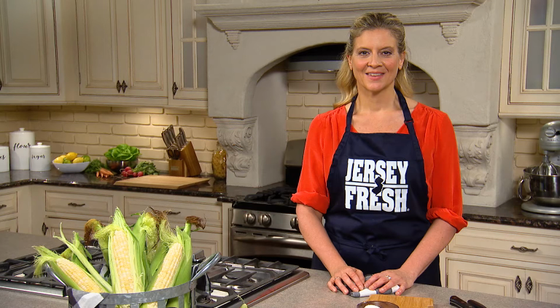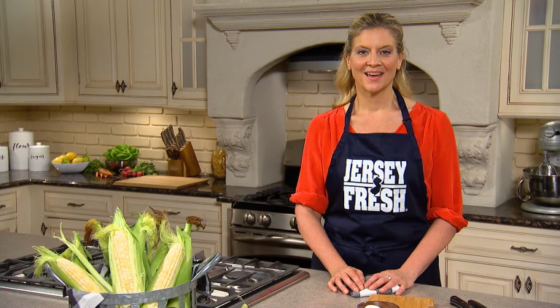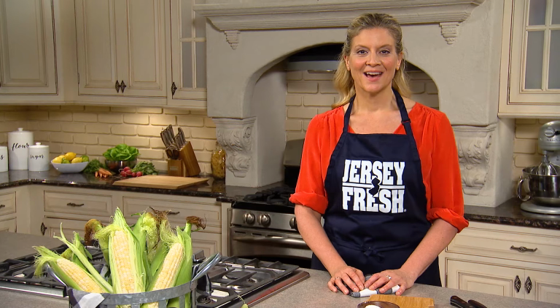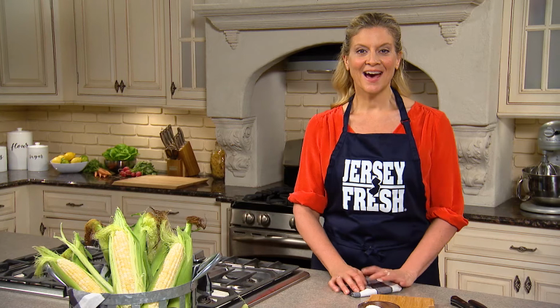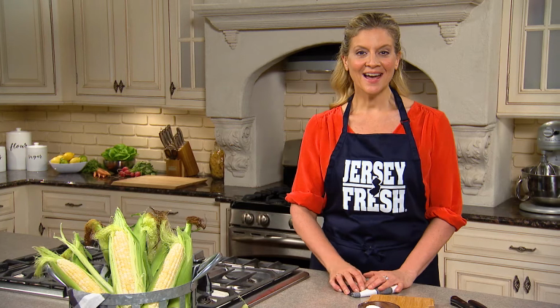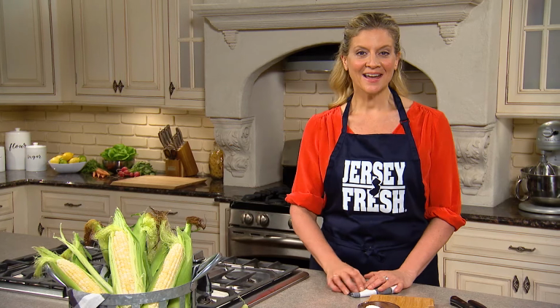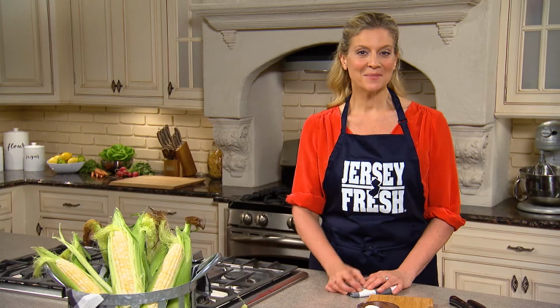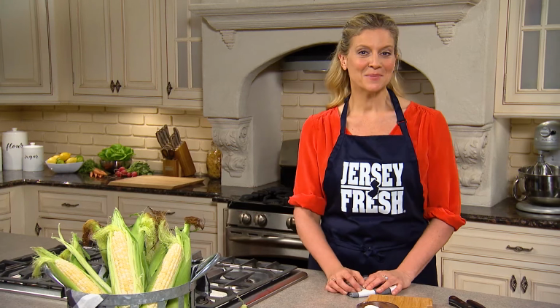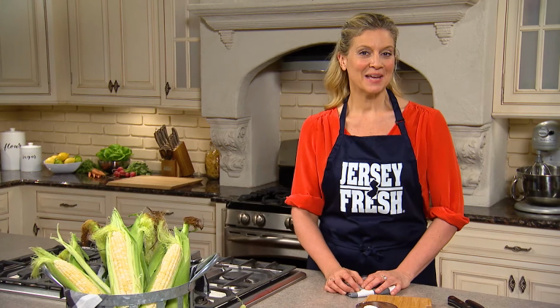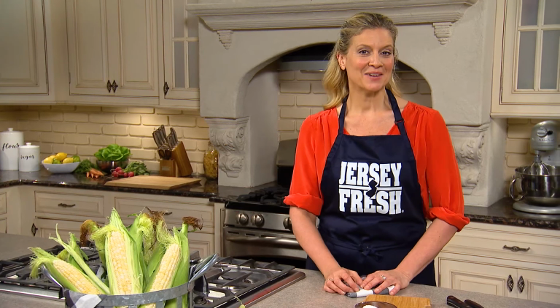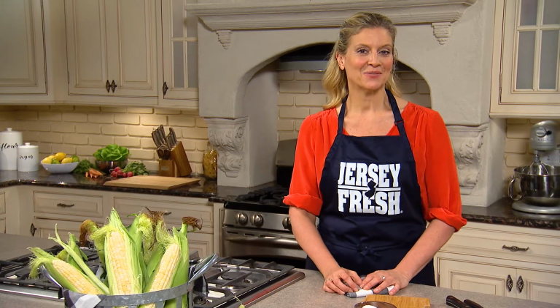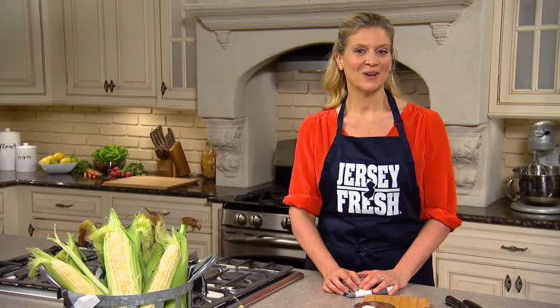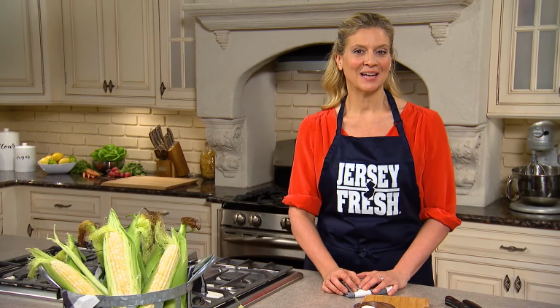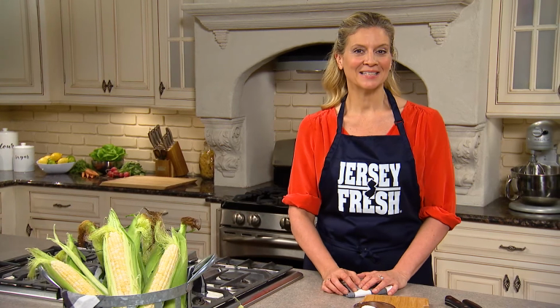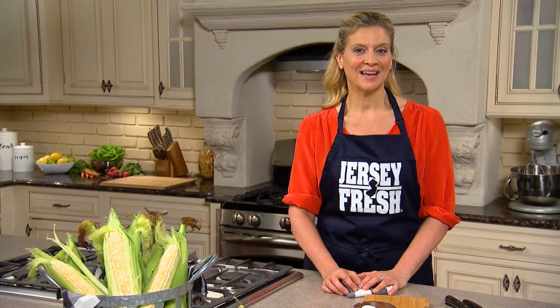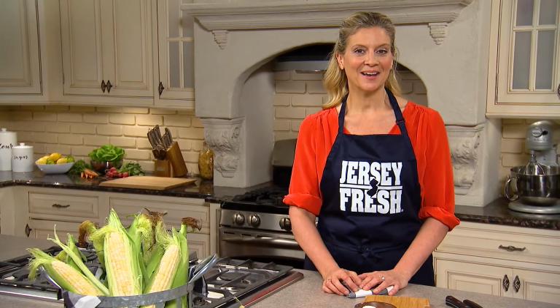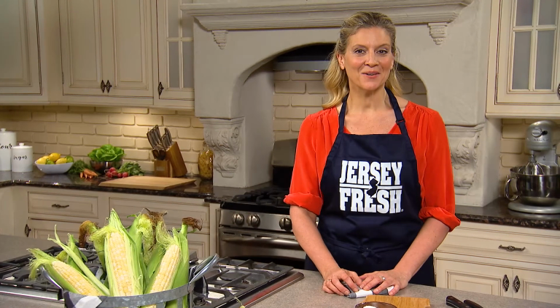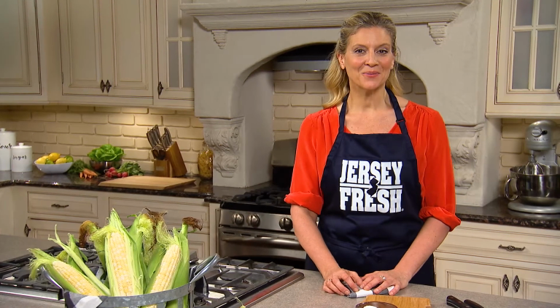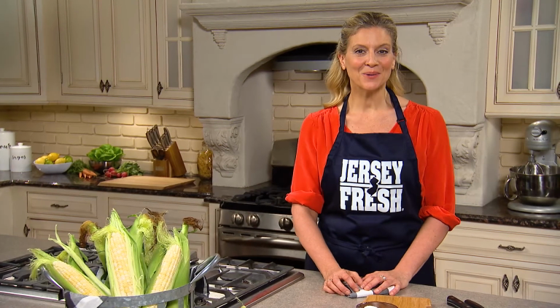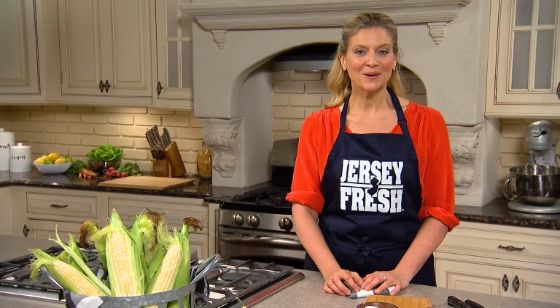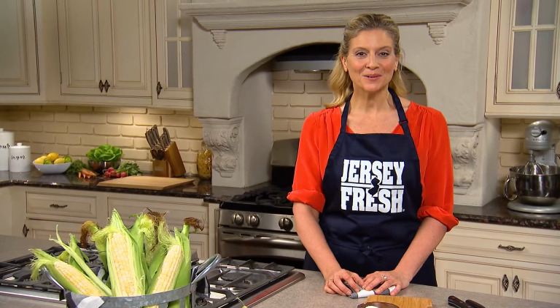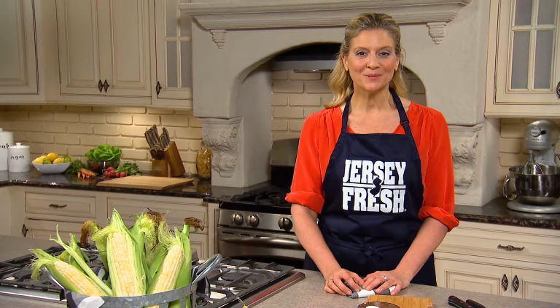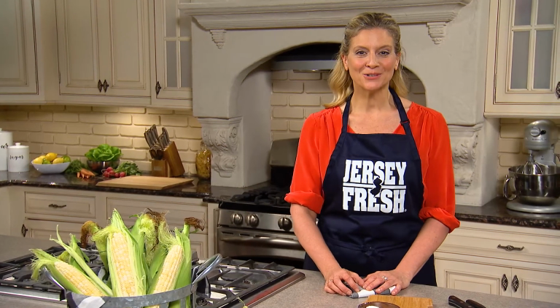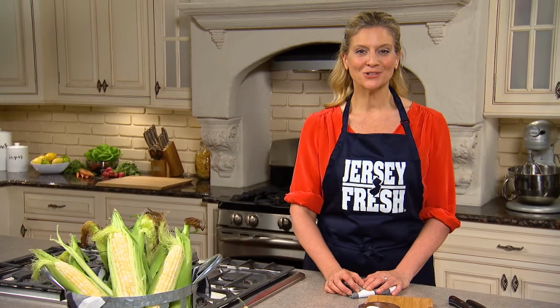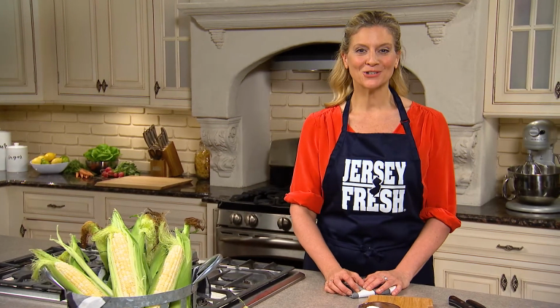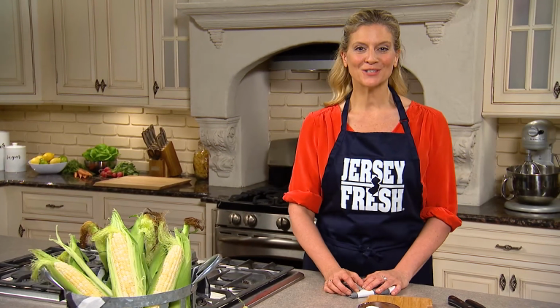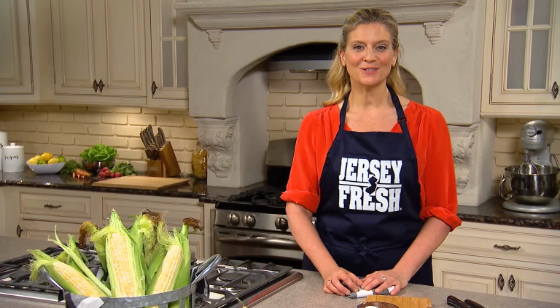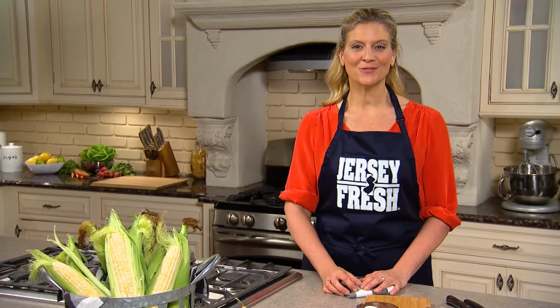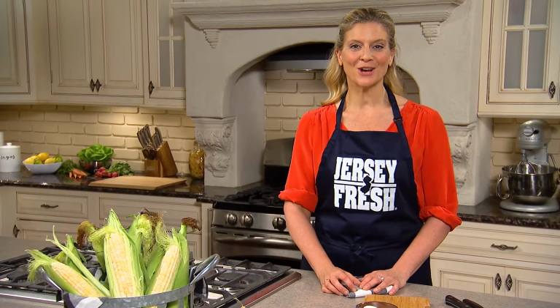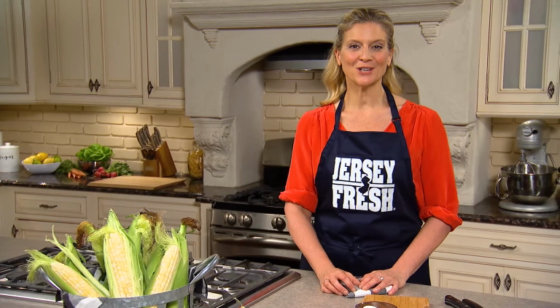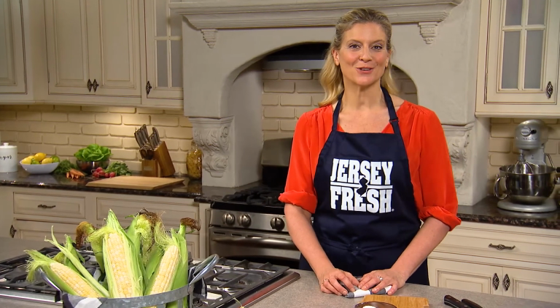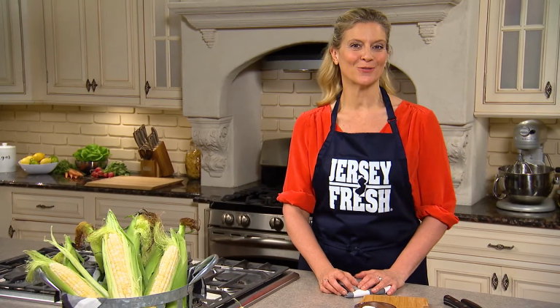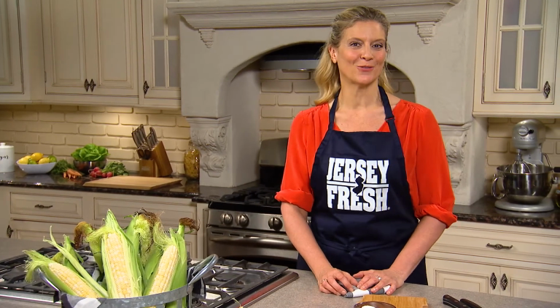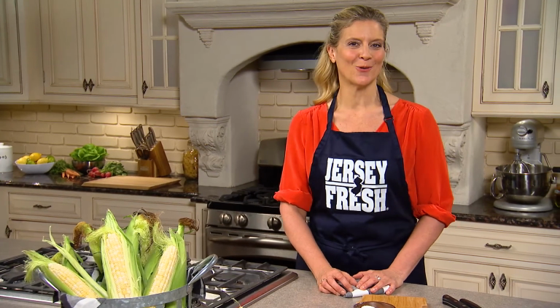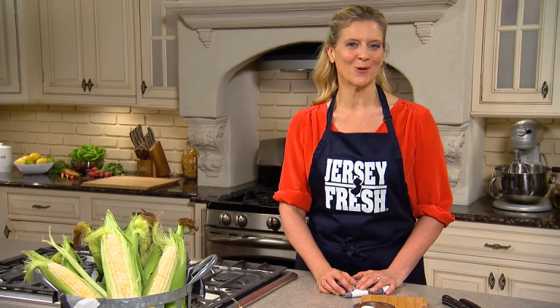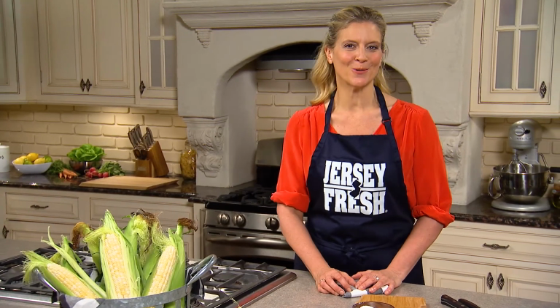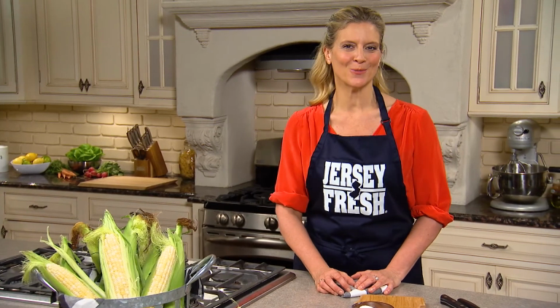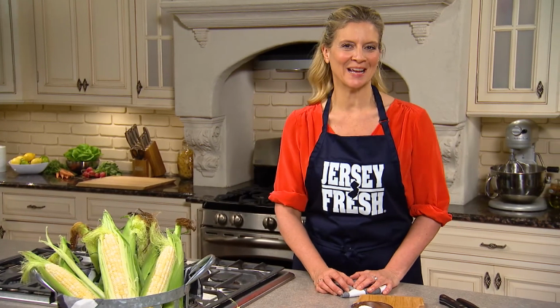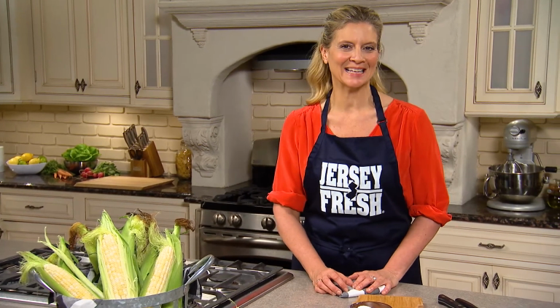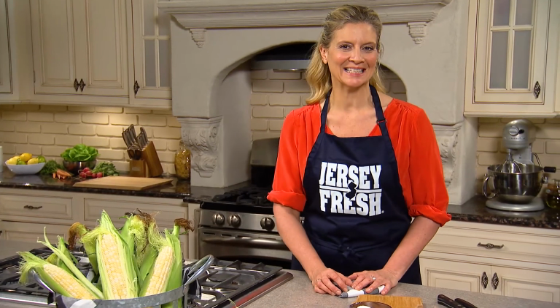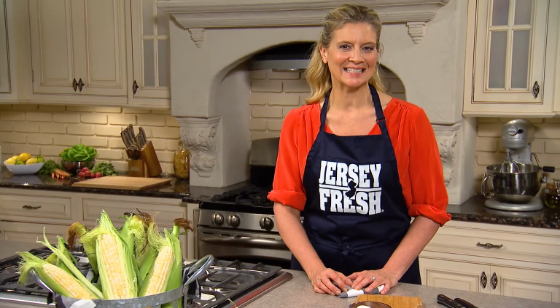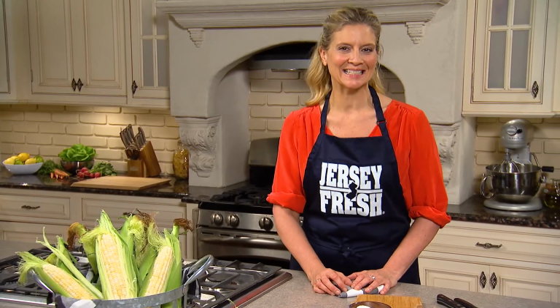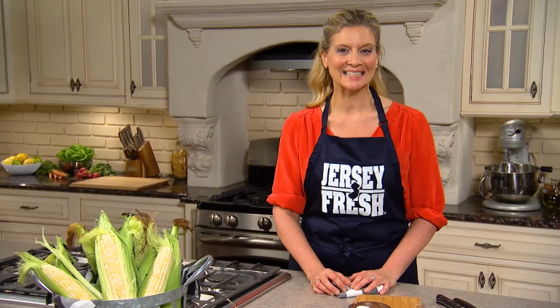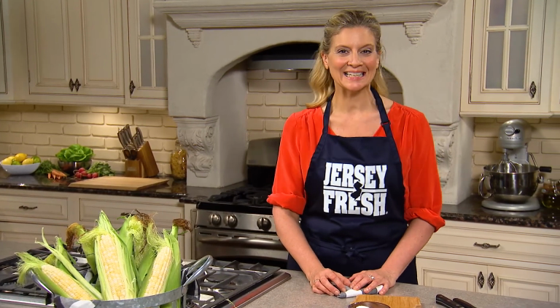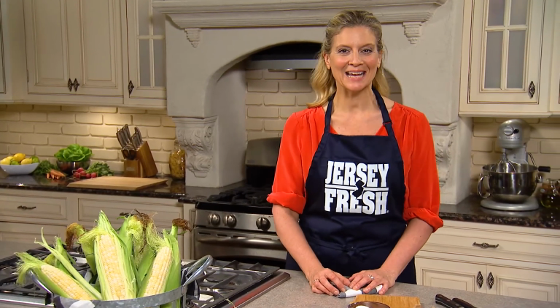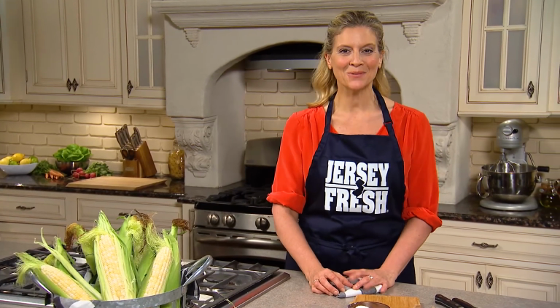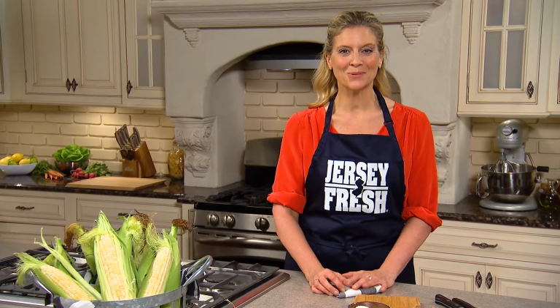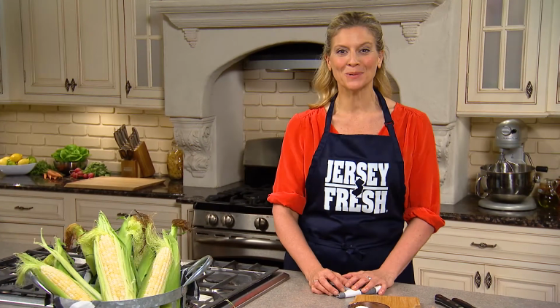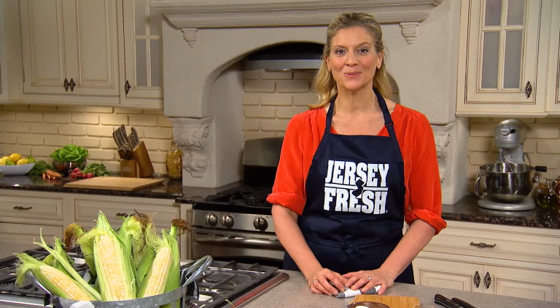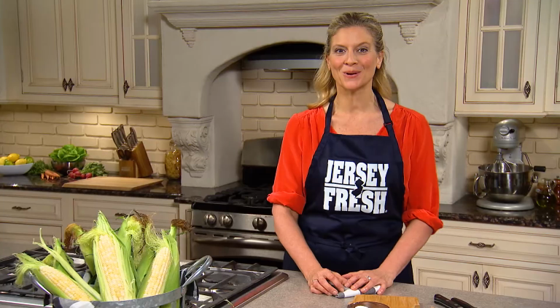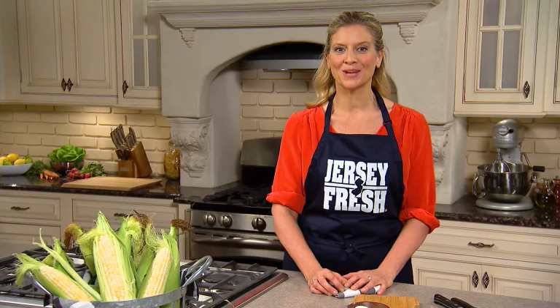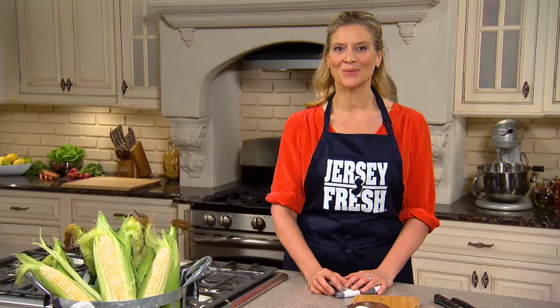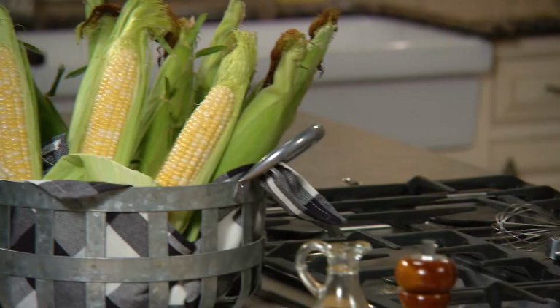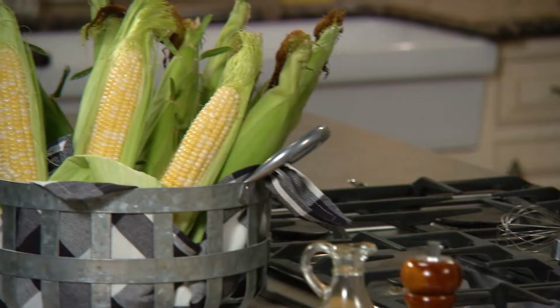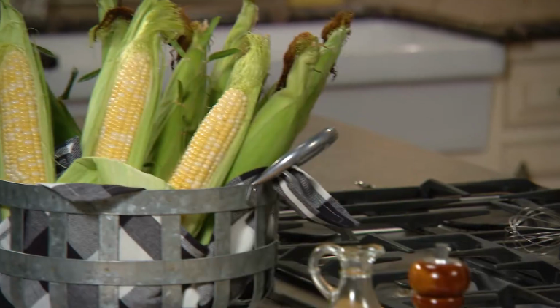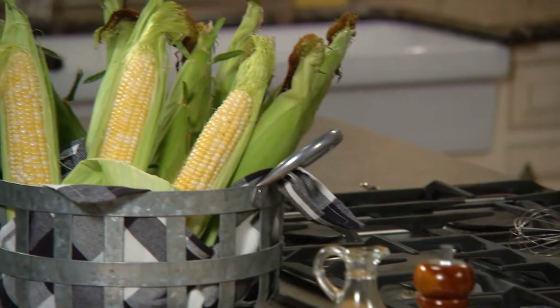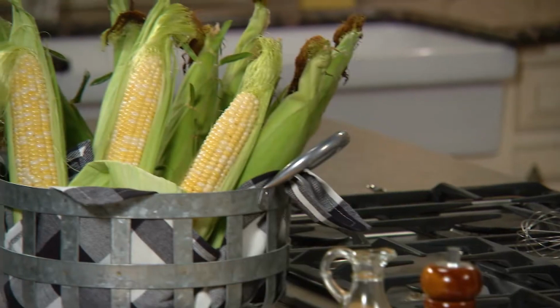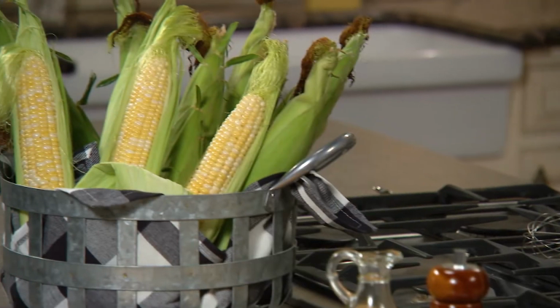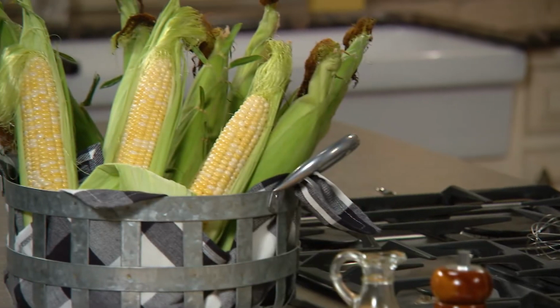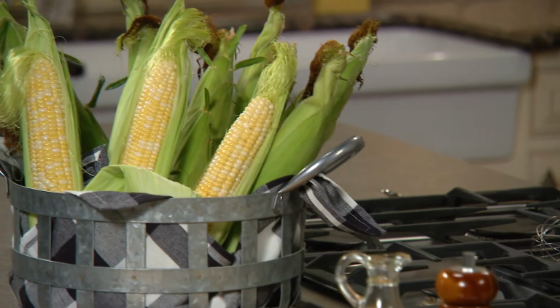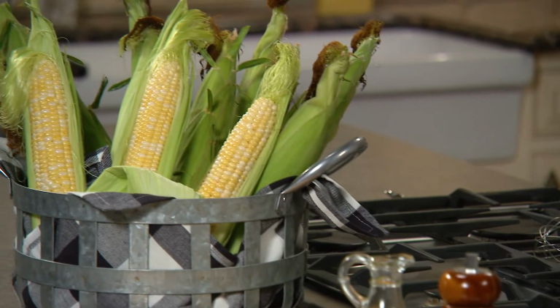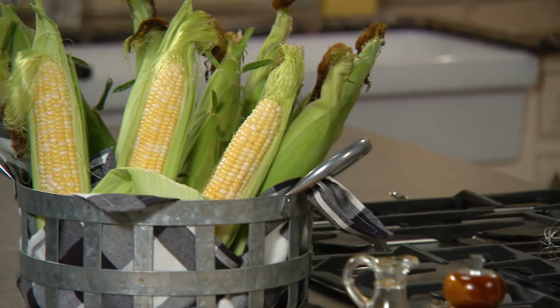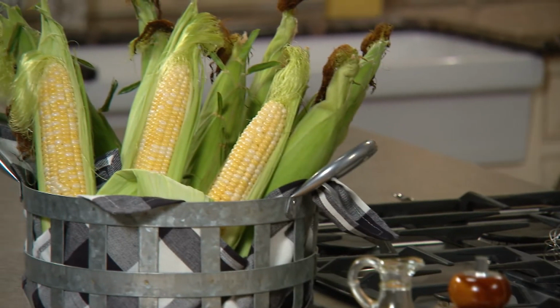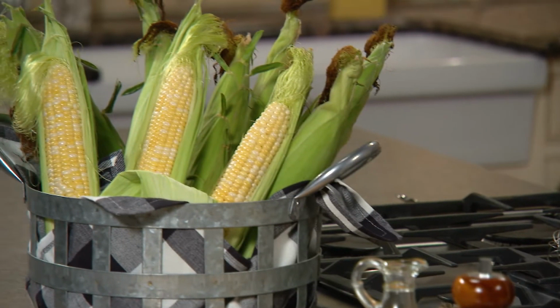Hi, I'm Amanda Freitag. Welcome to Jersey Fresh Four Ways. Today, we'll be working with Jersey Fresh corn.